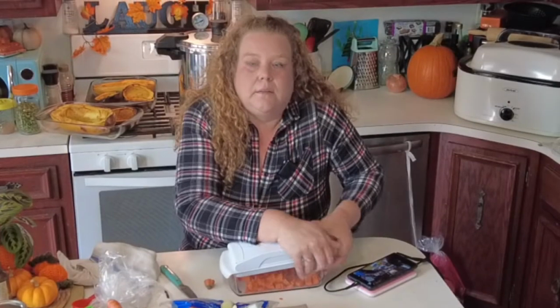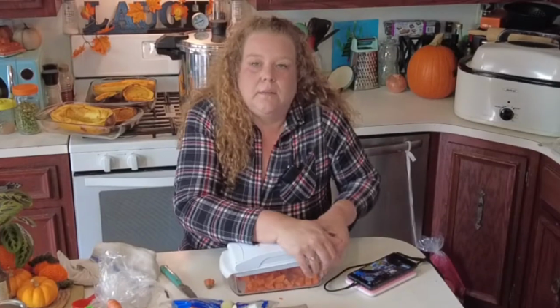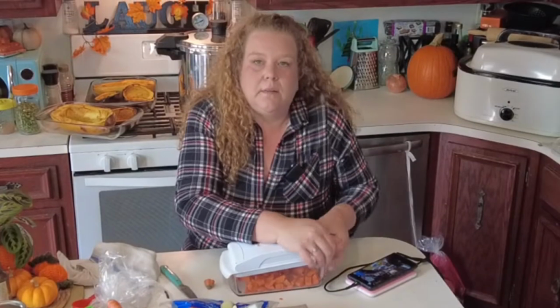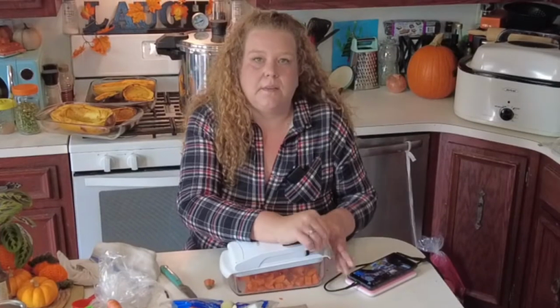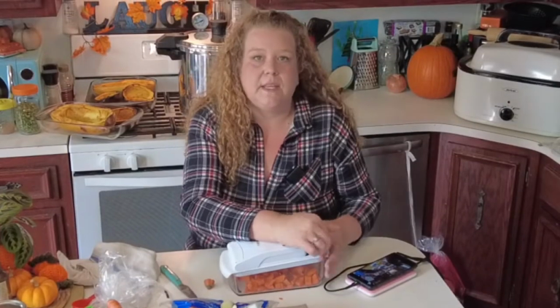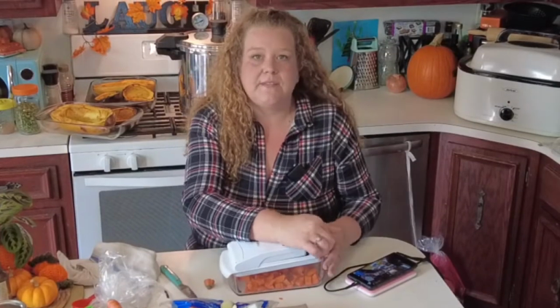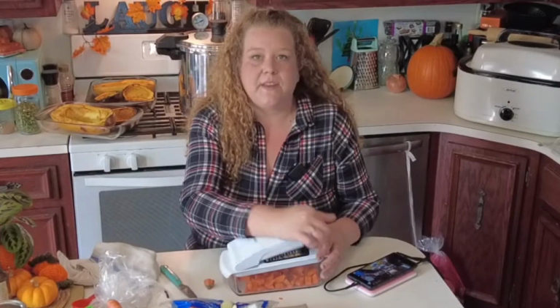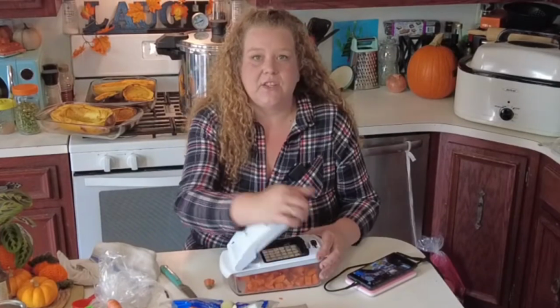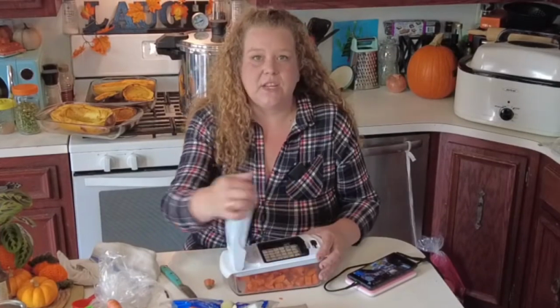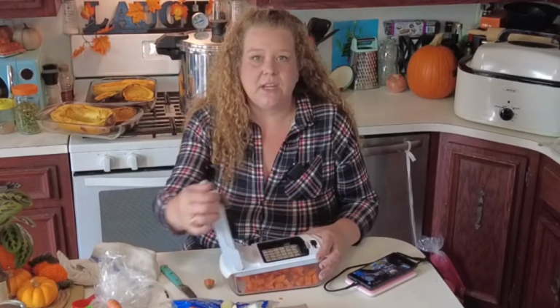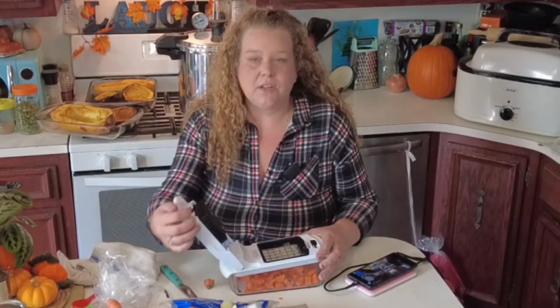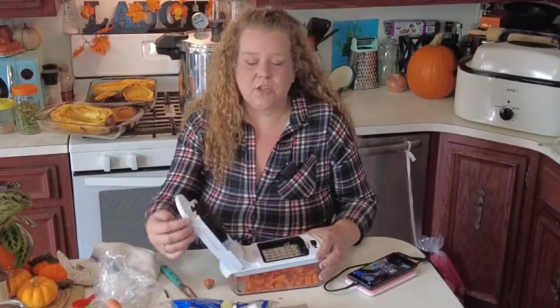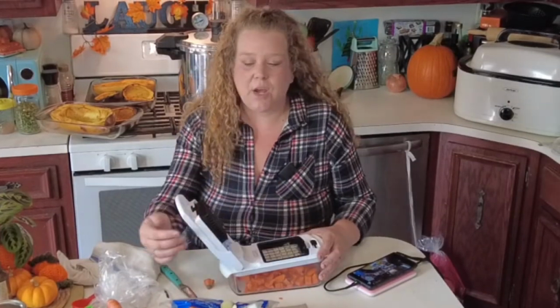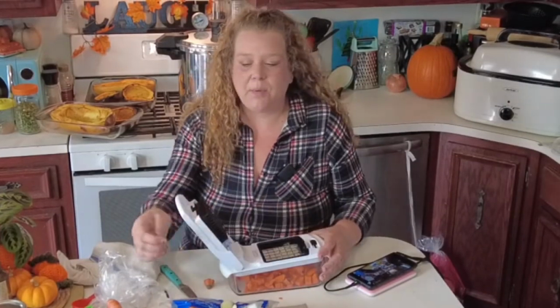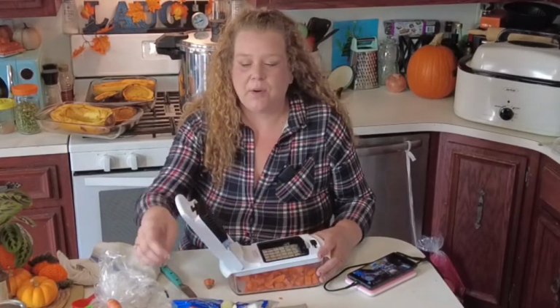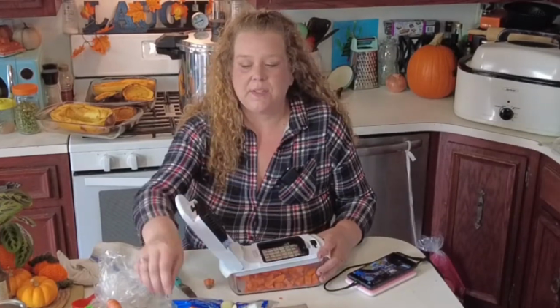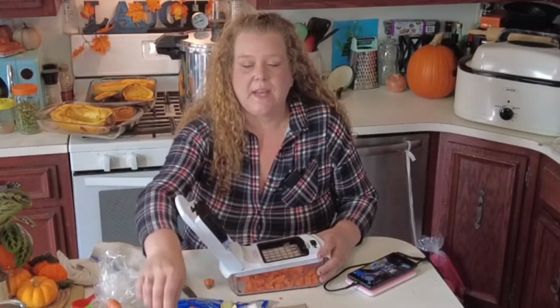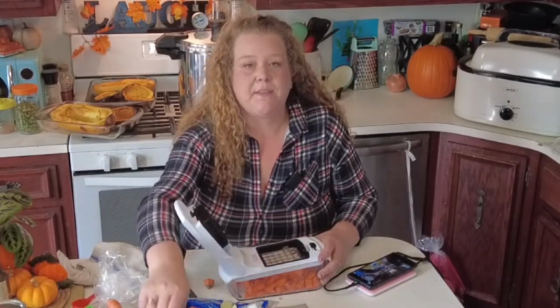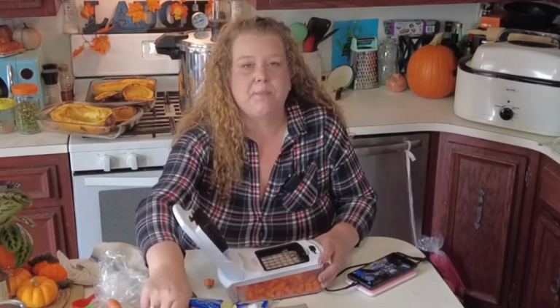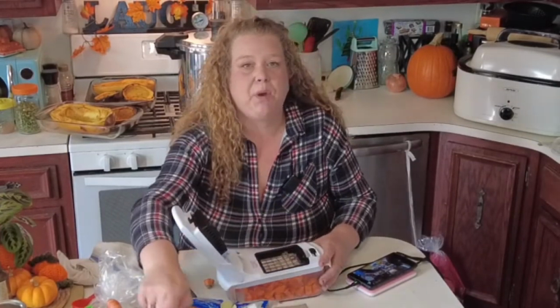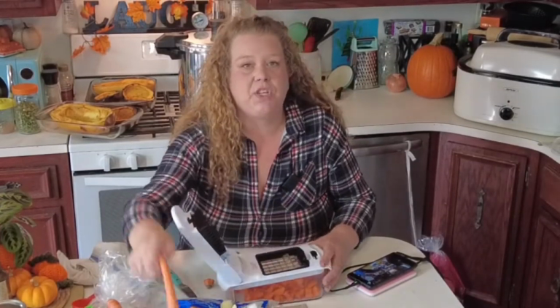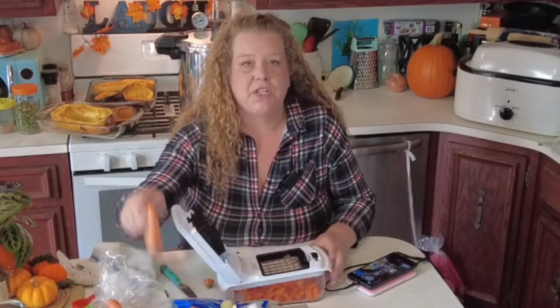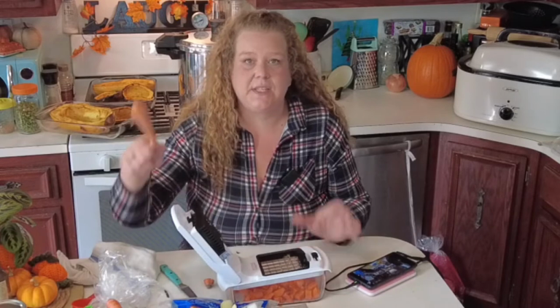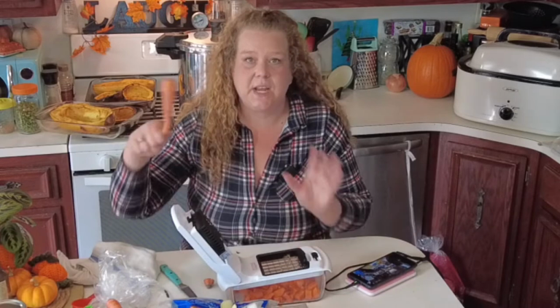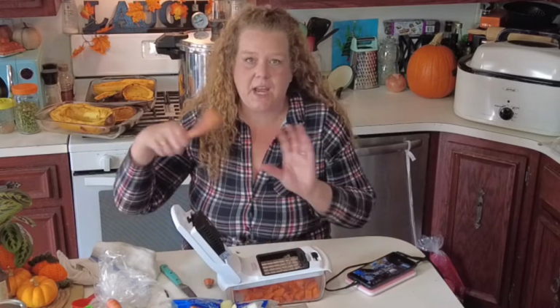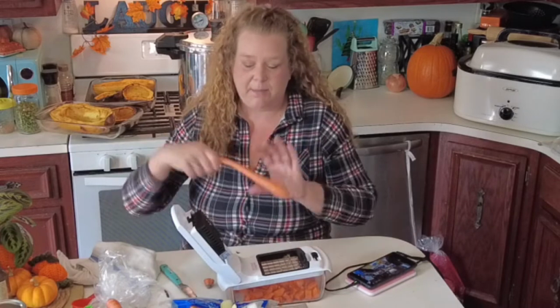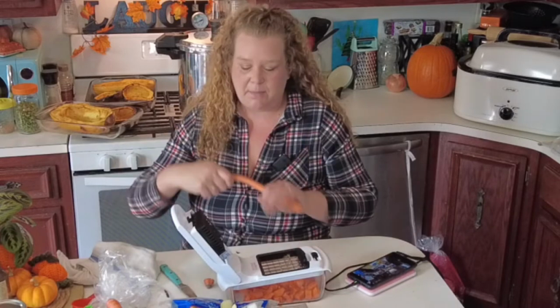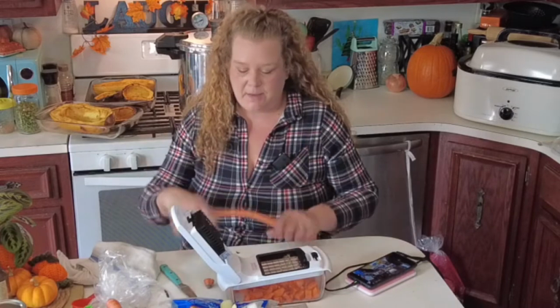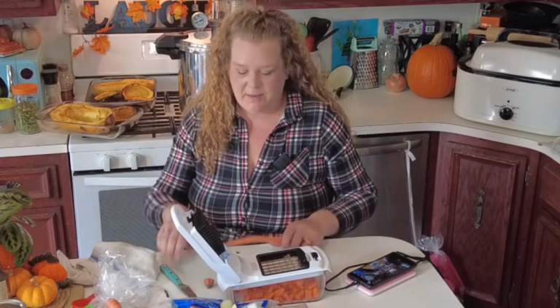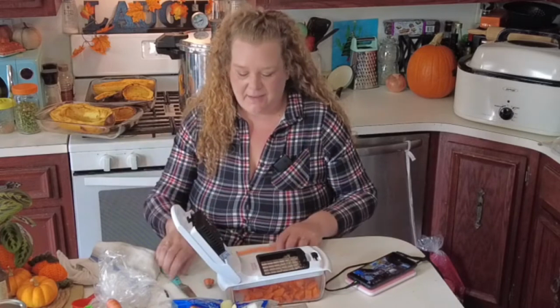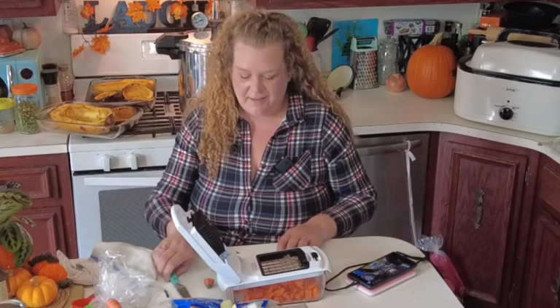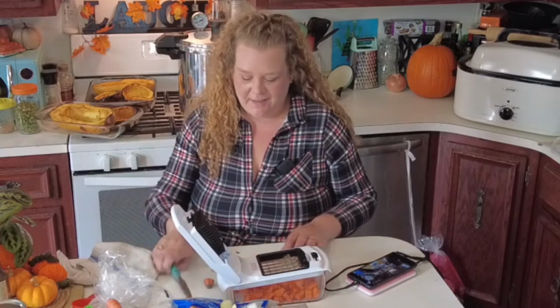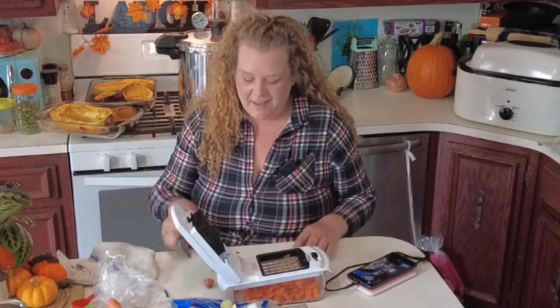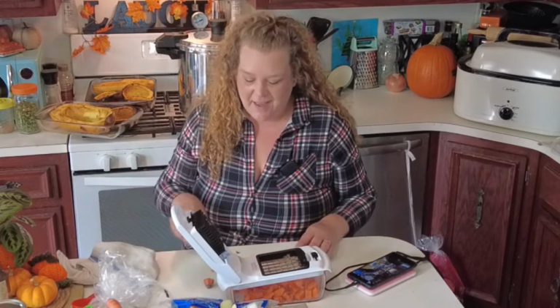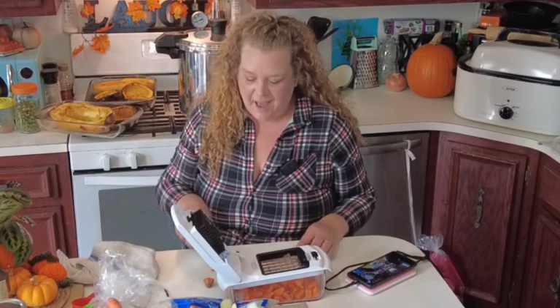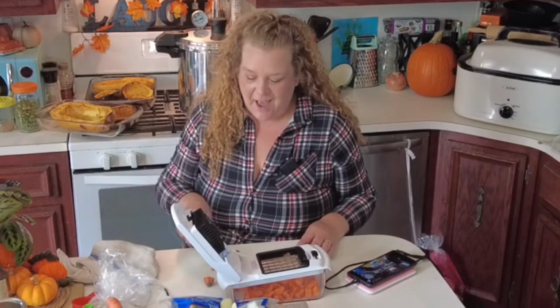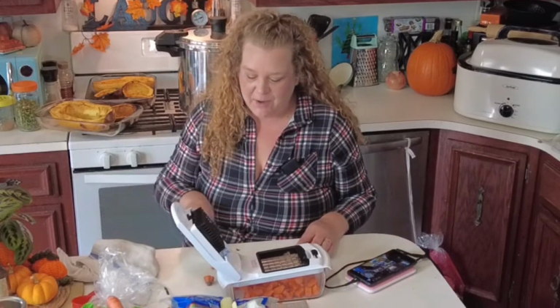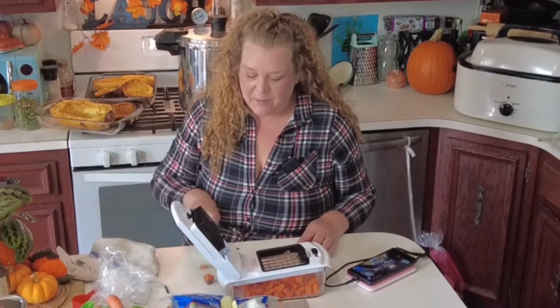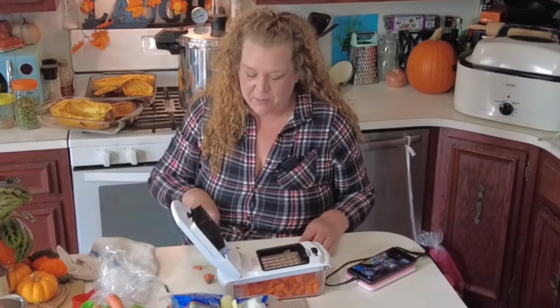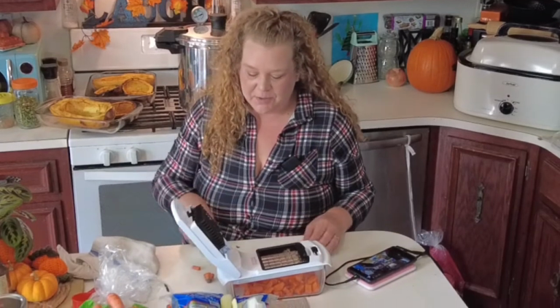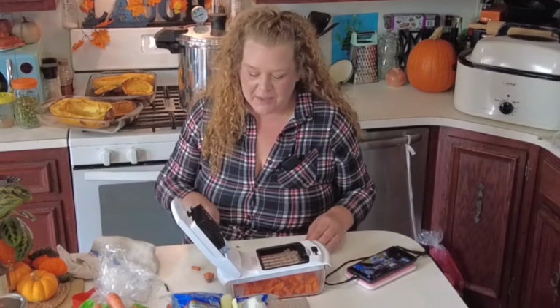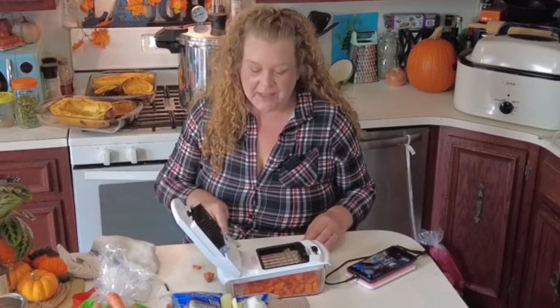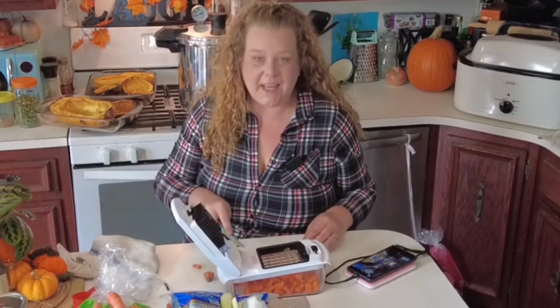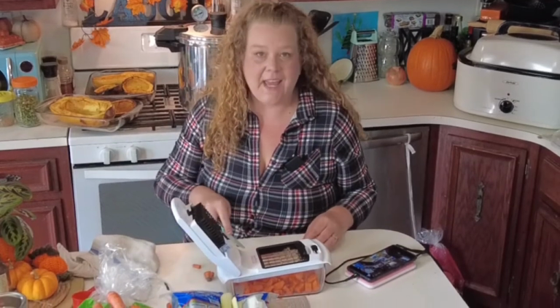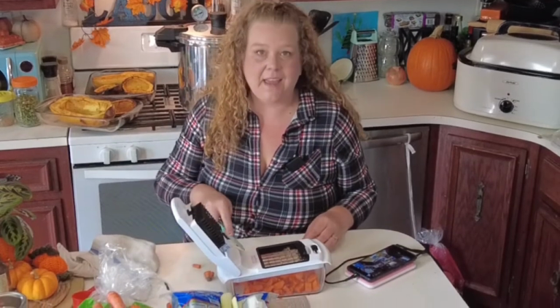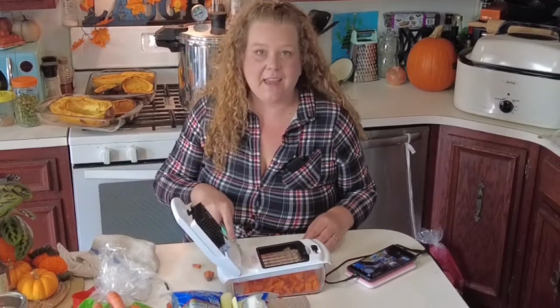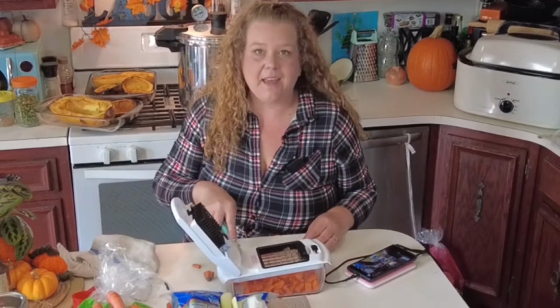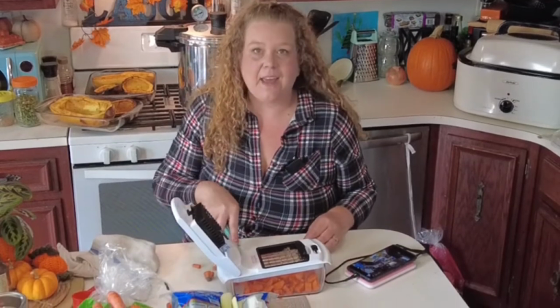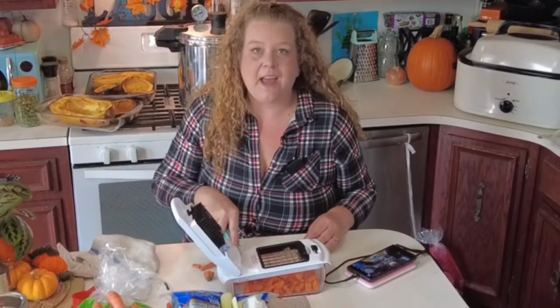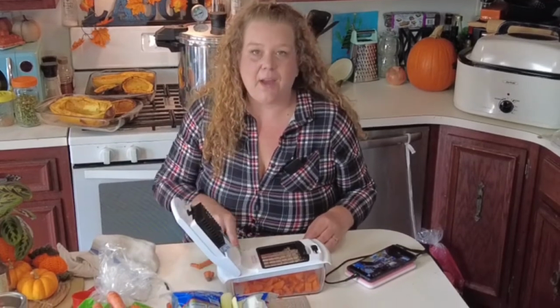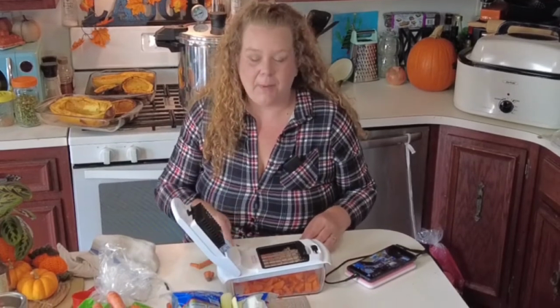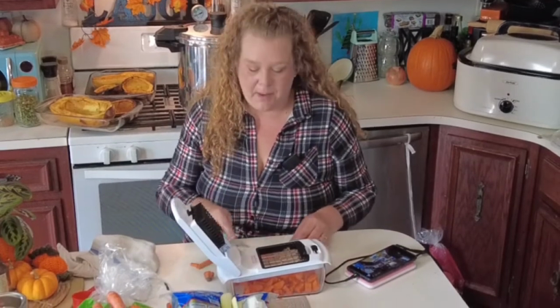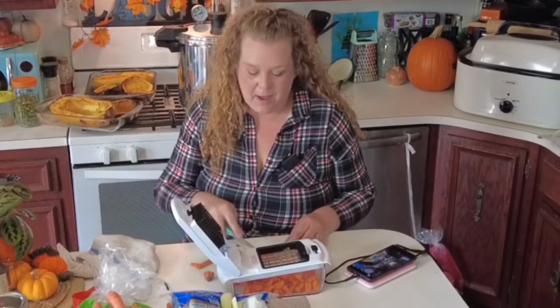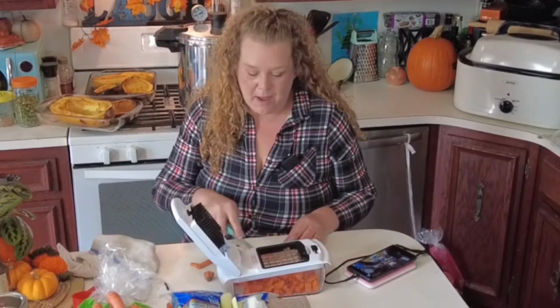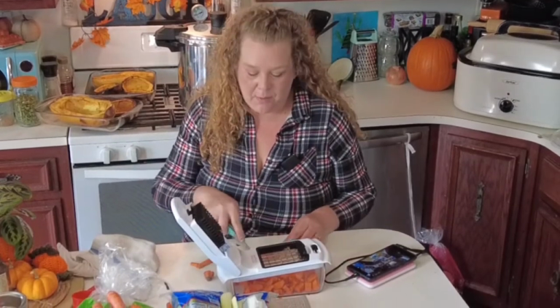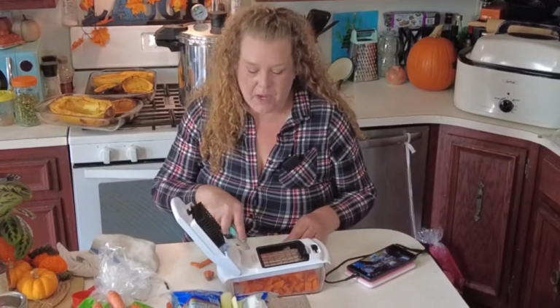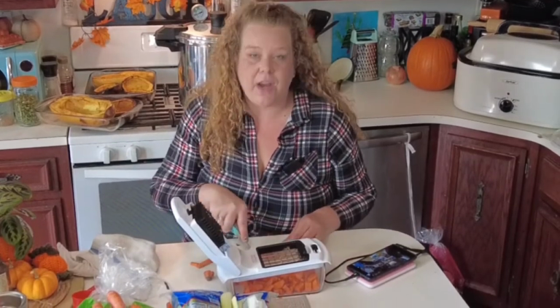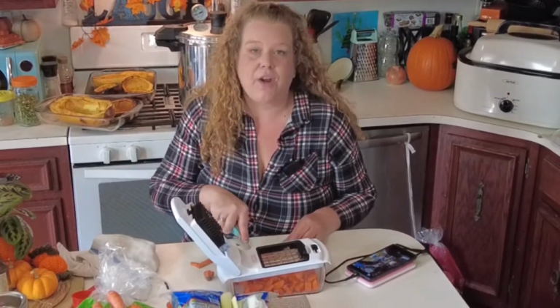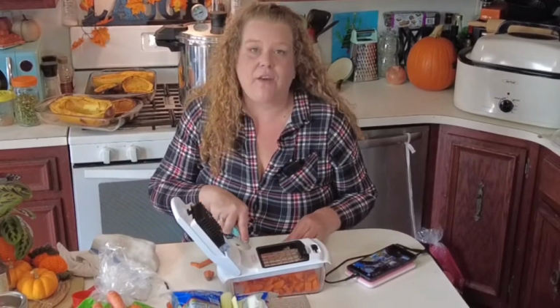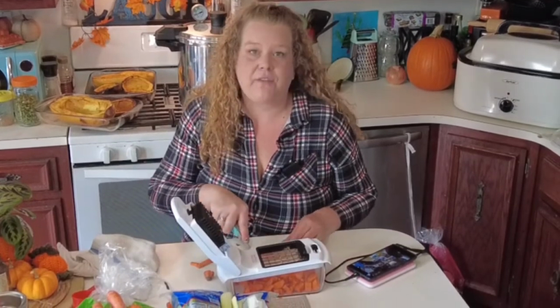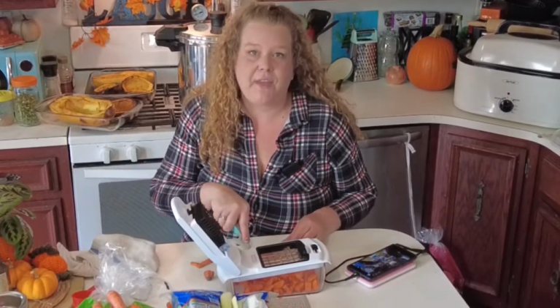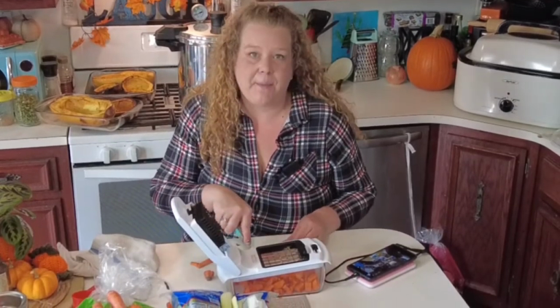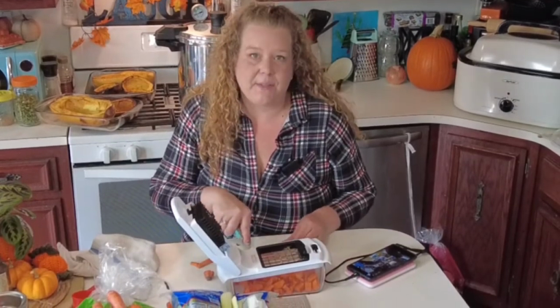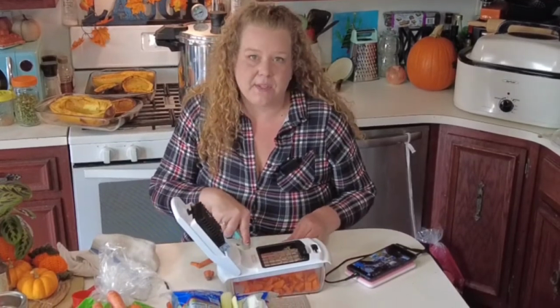This veggie chopper saves precious time. I will put the link — we got it off of Amazon.